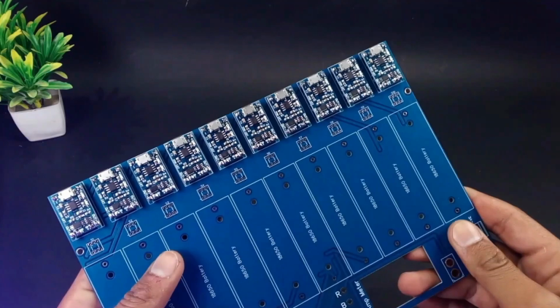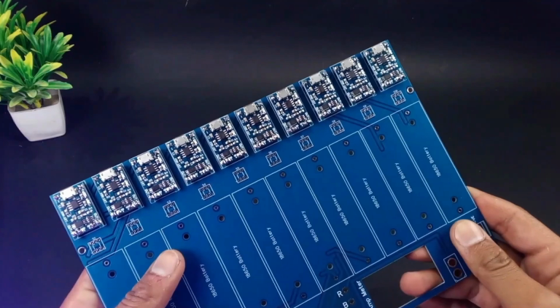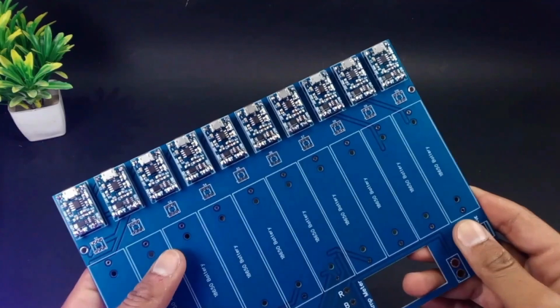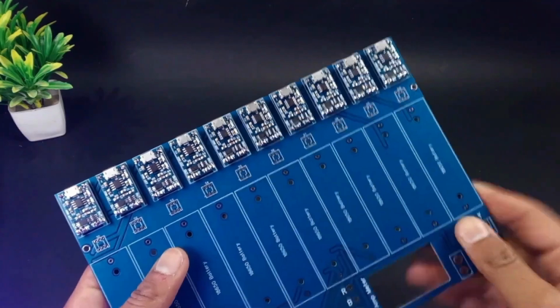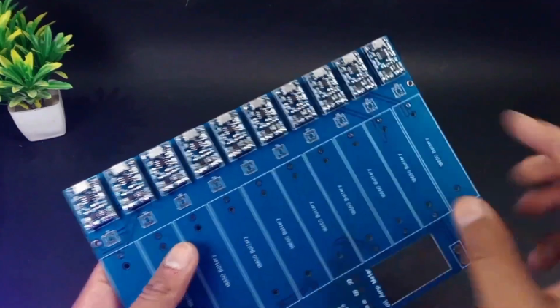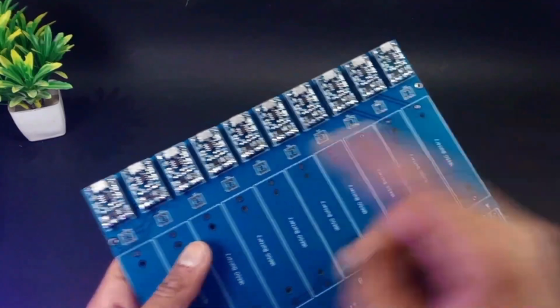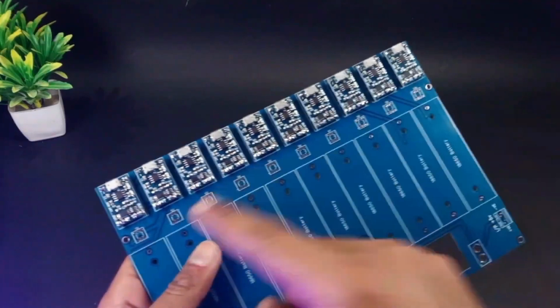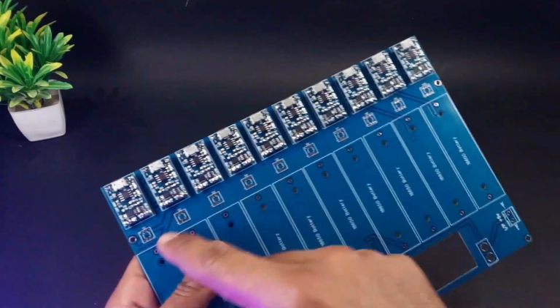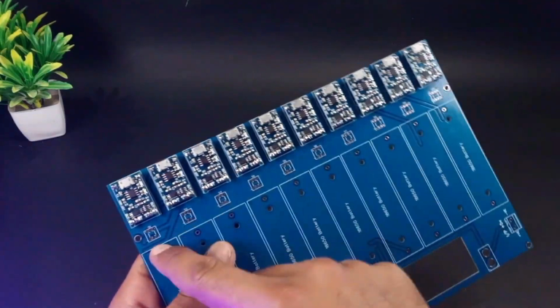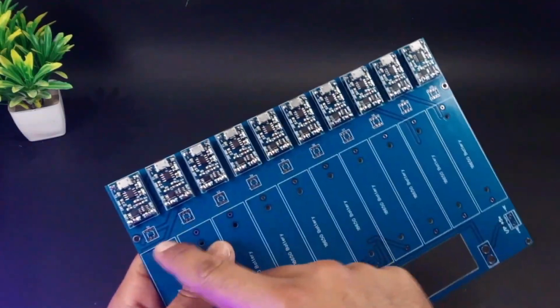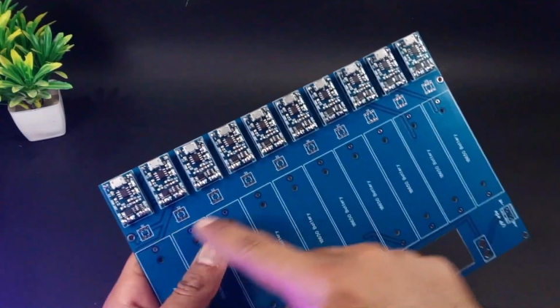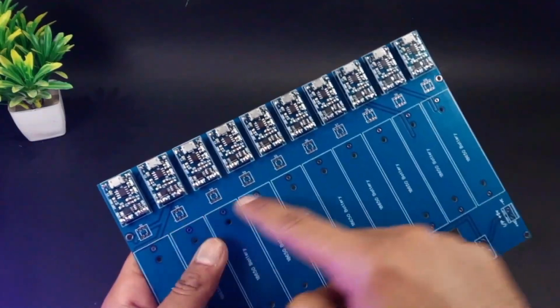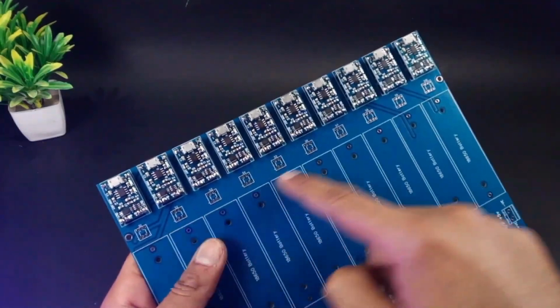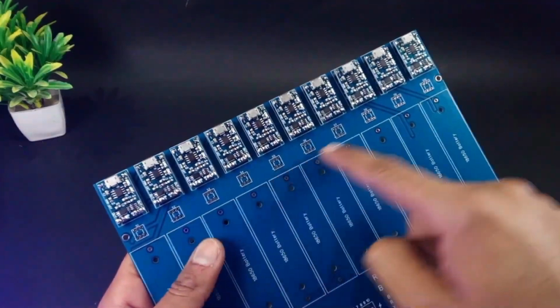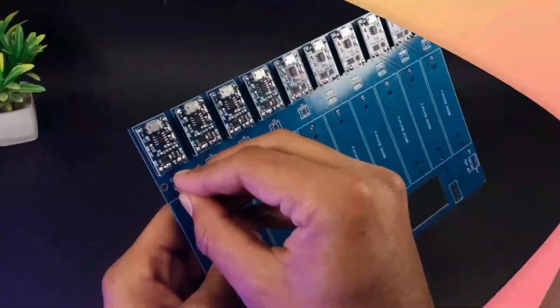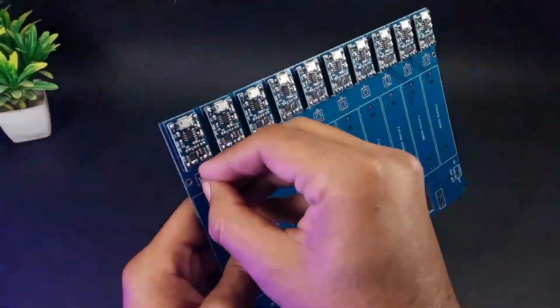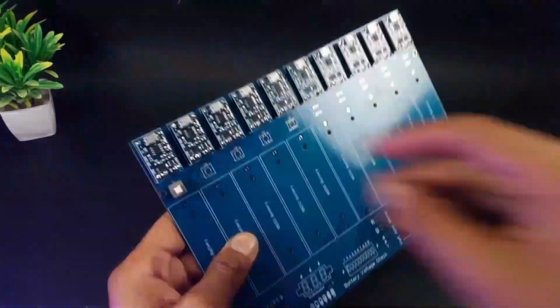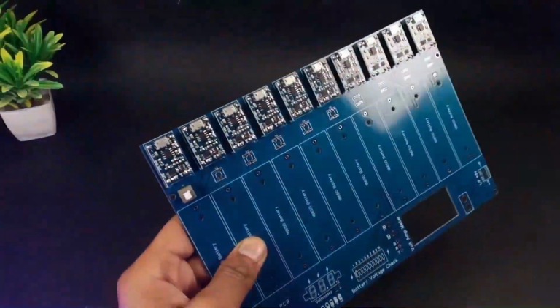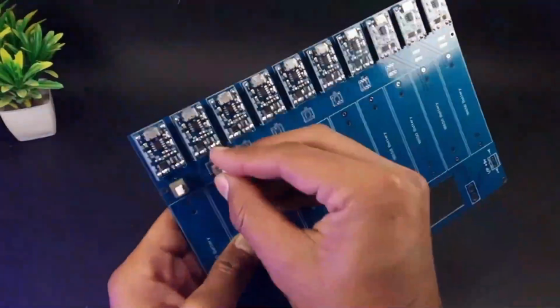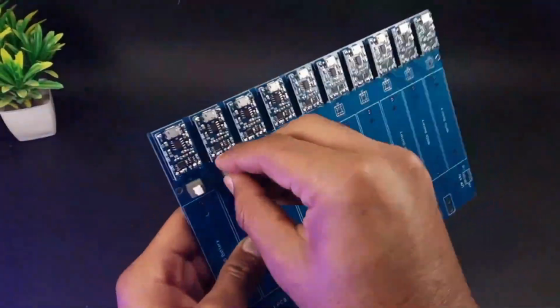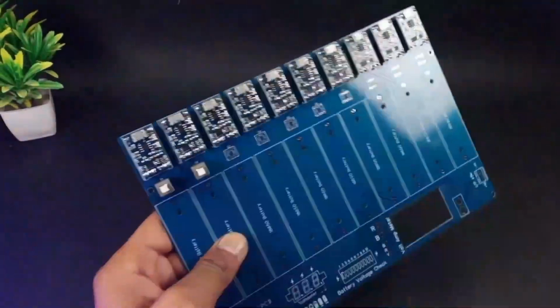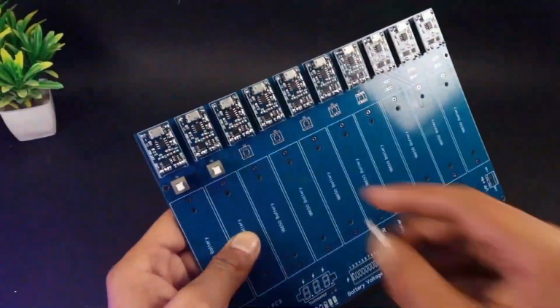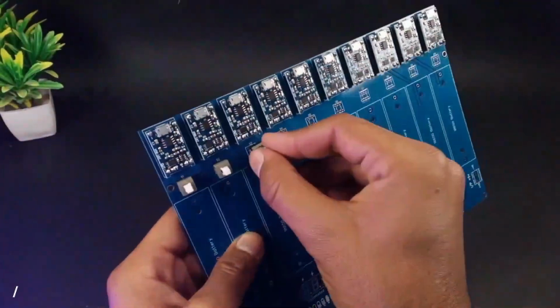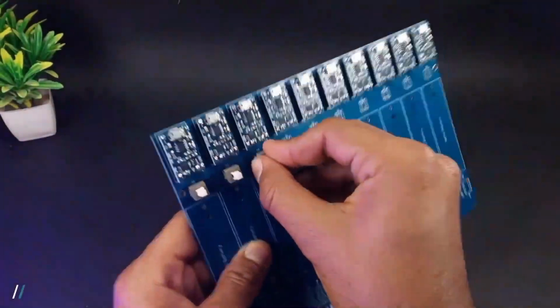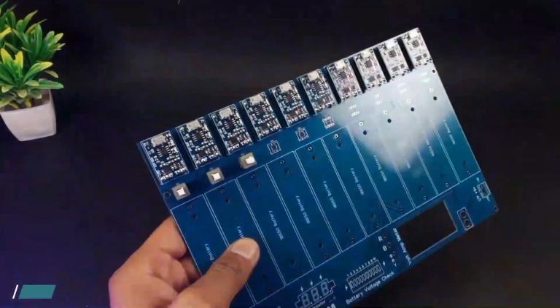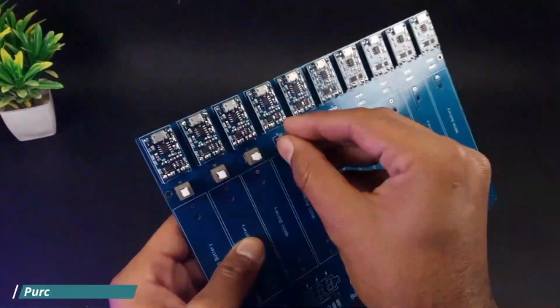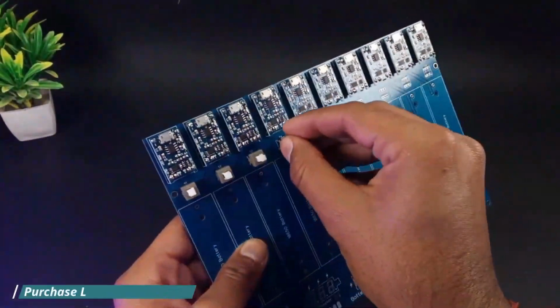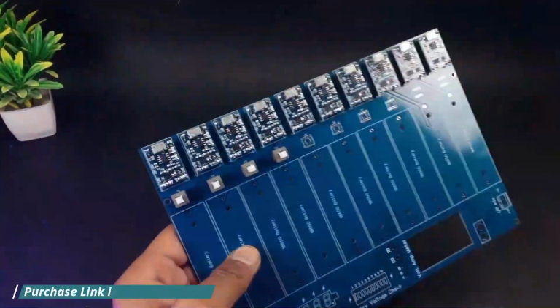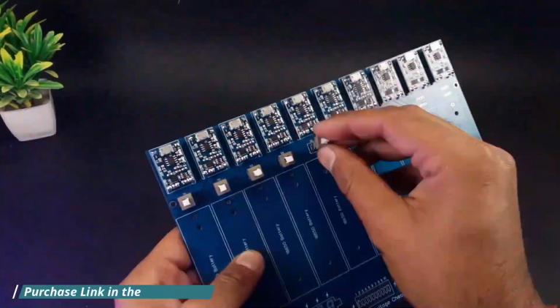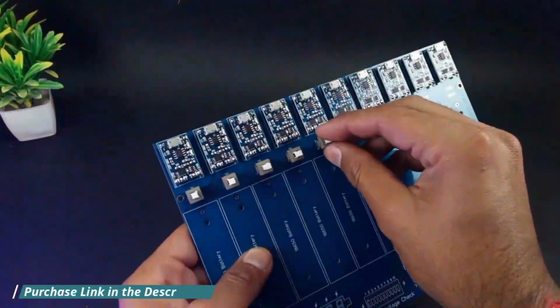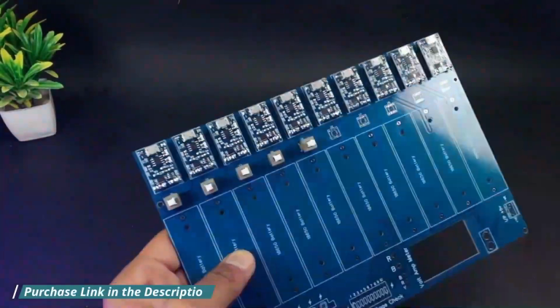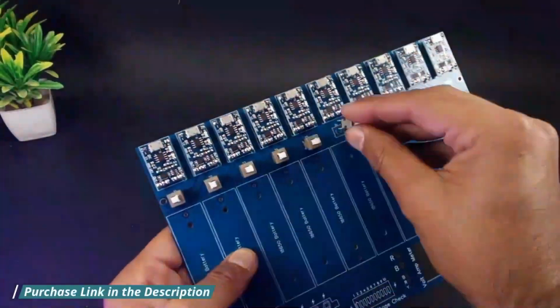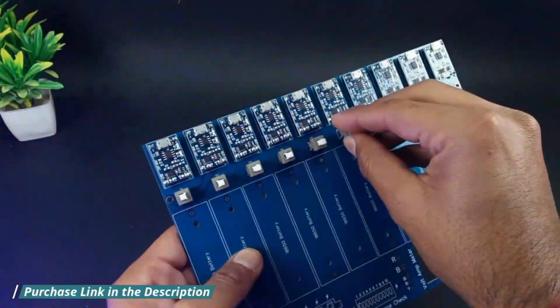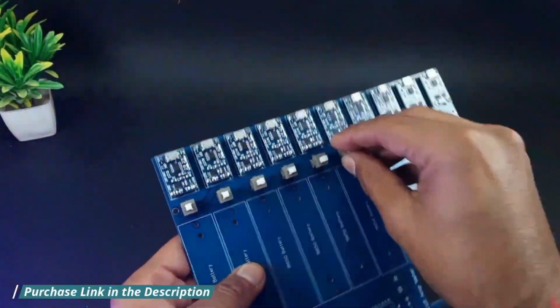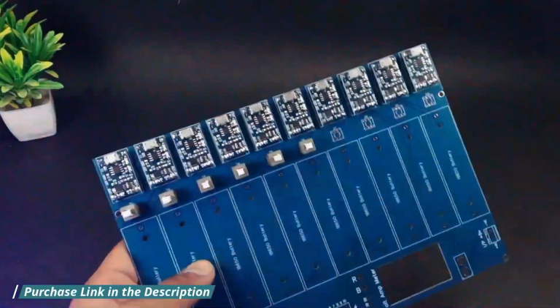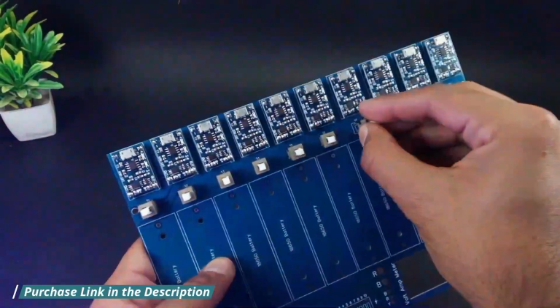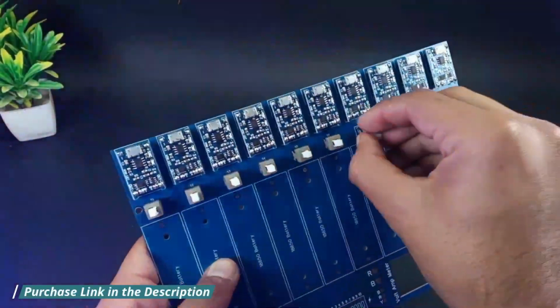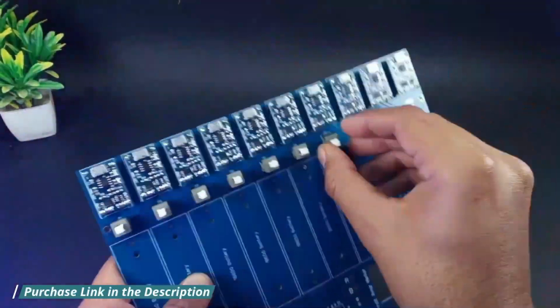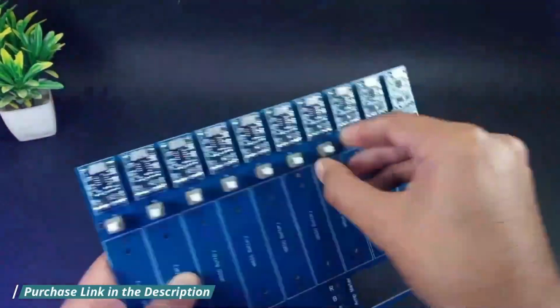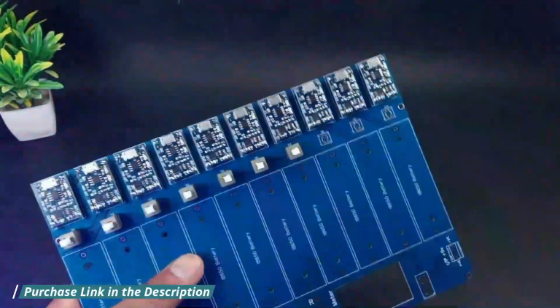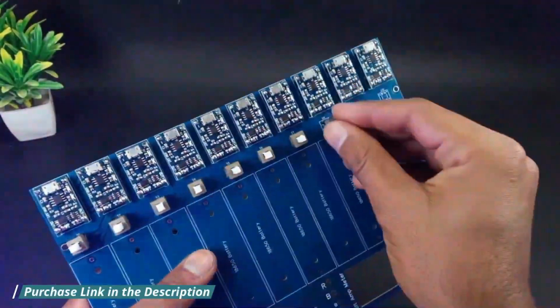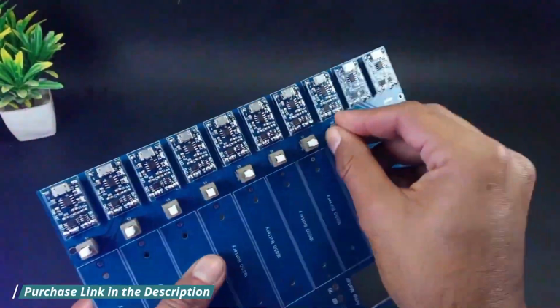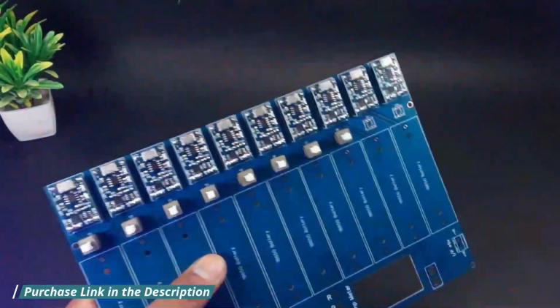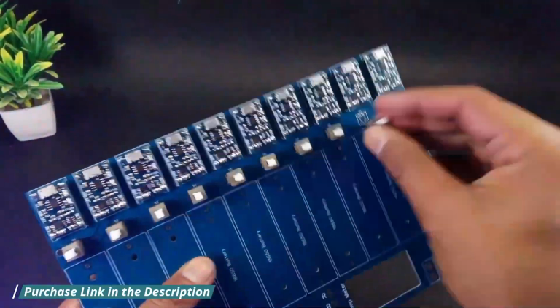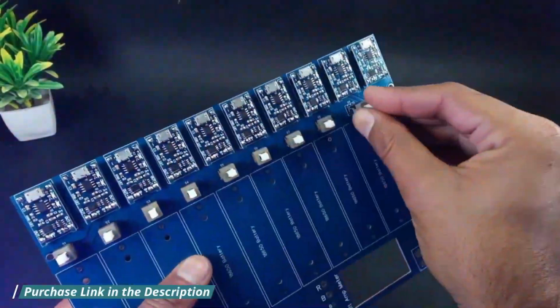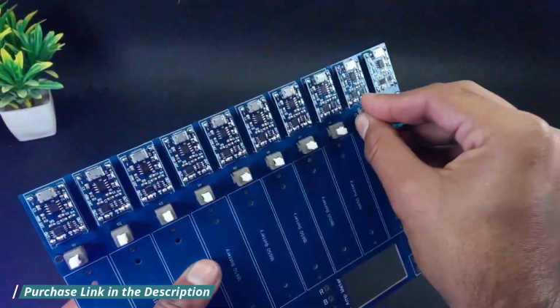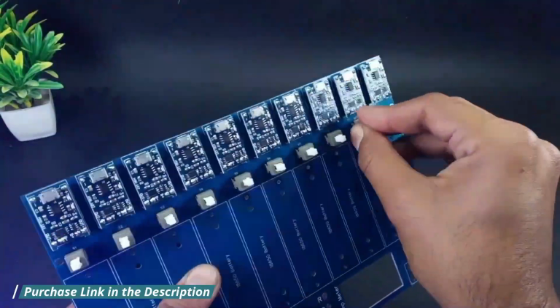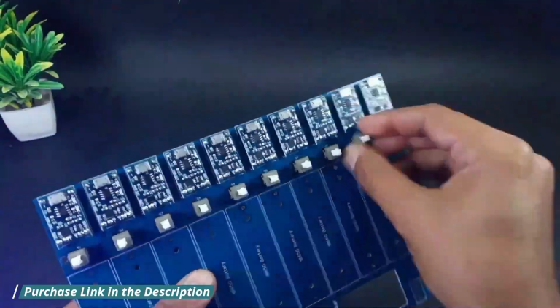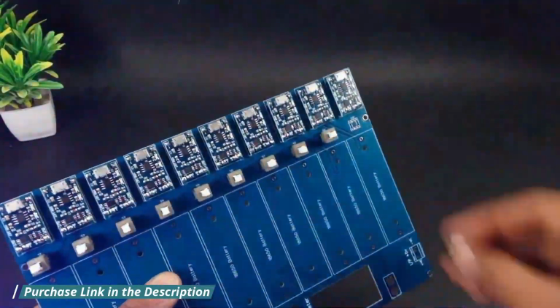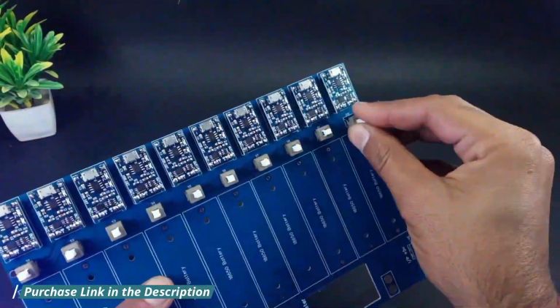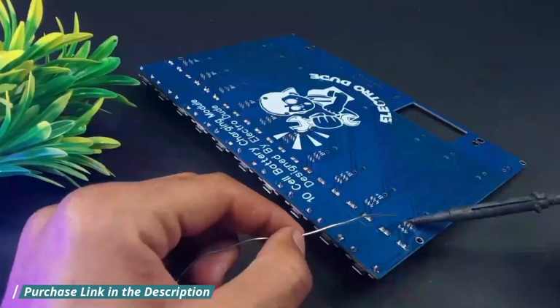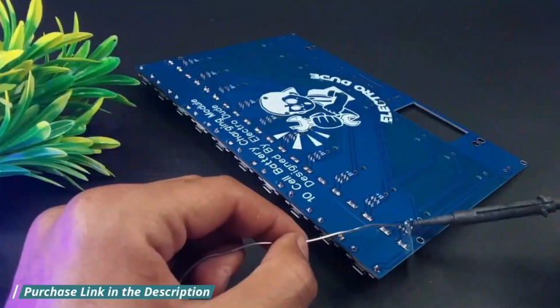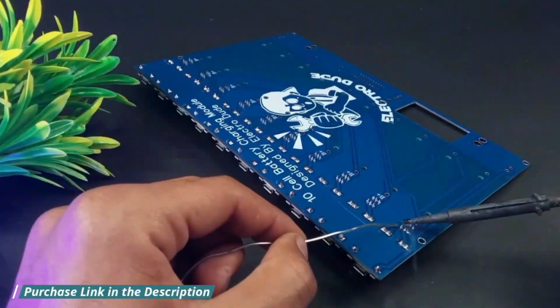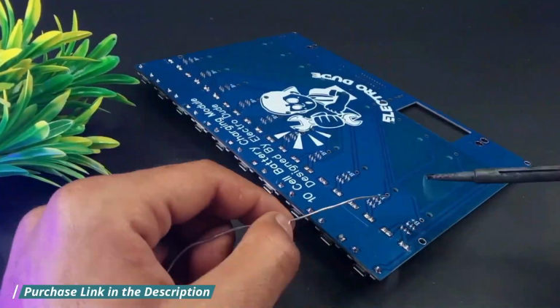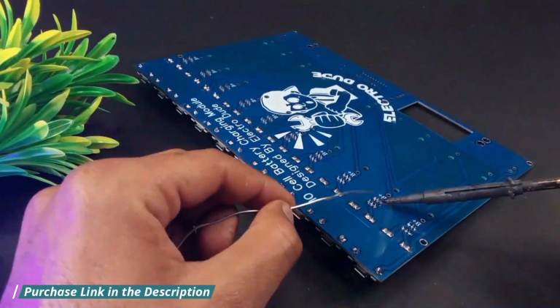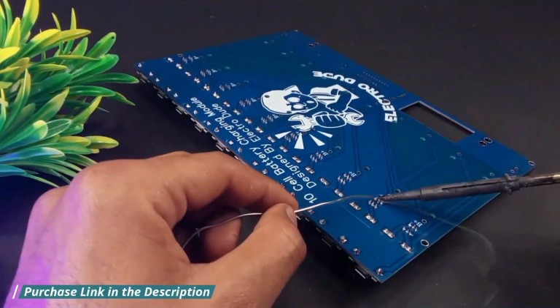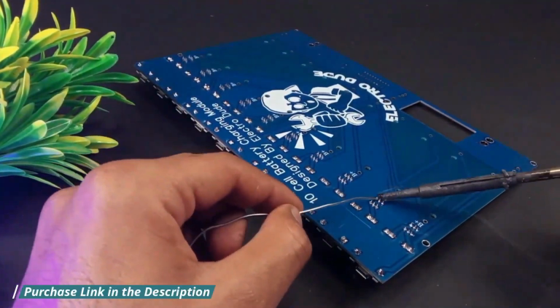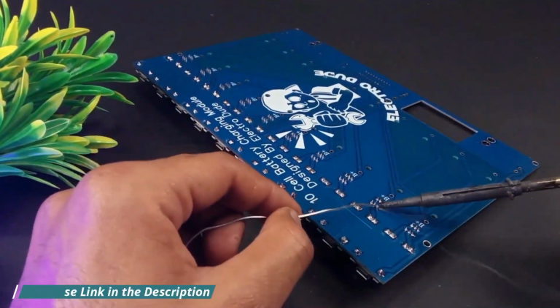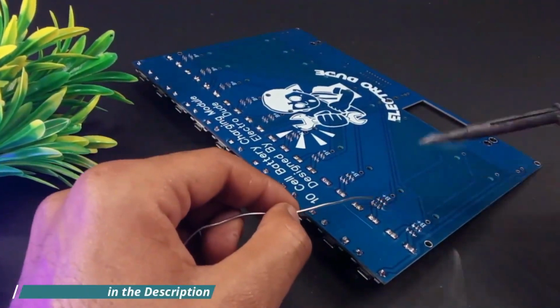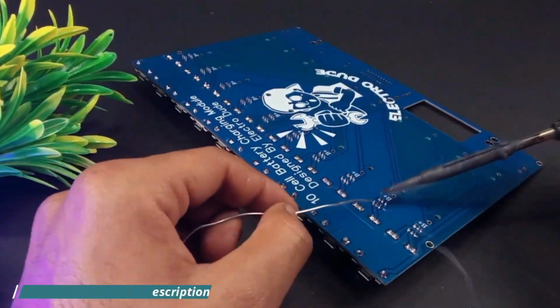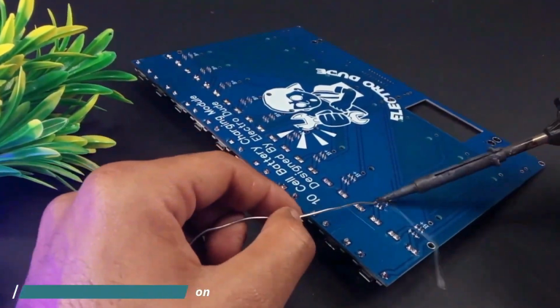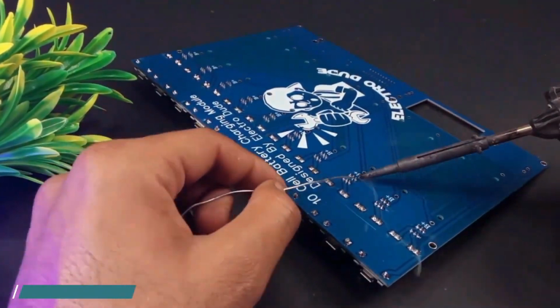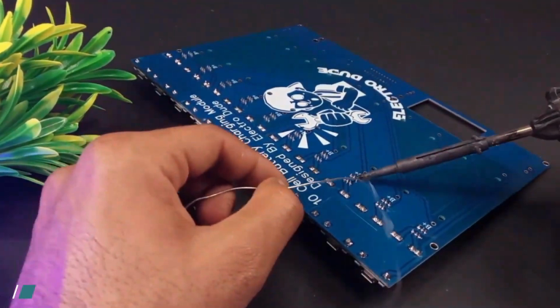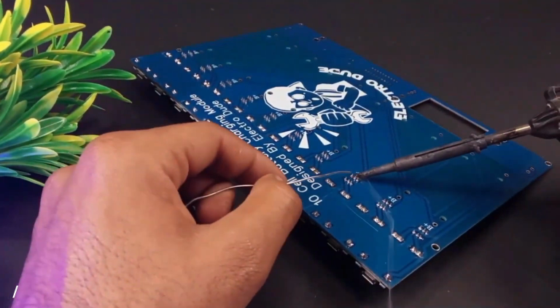Now I will connect all the pushpin button switches to the board. By using these switches we can turn on or turn off our charging.